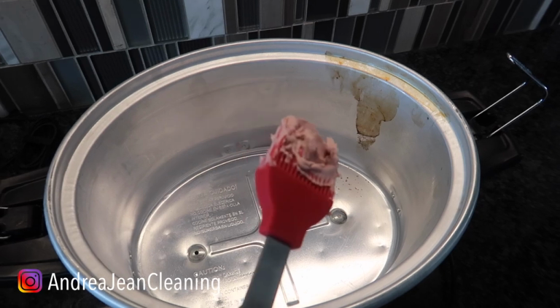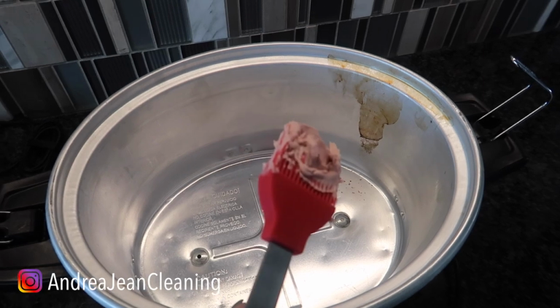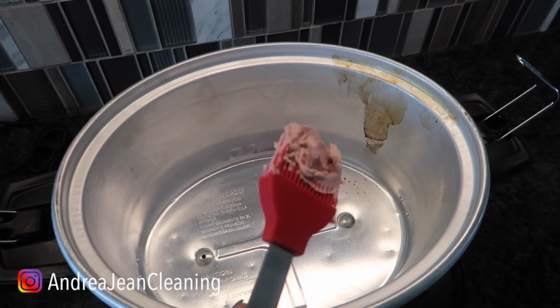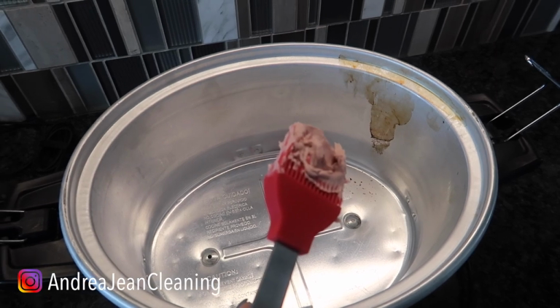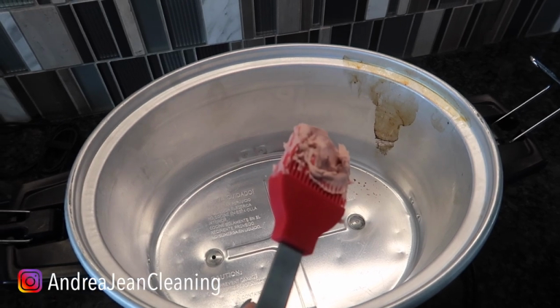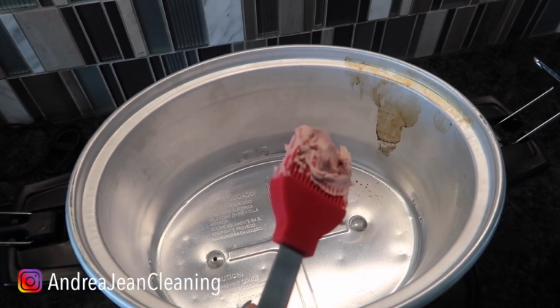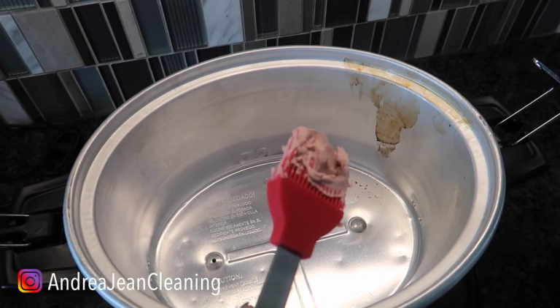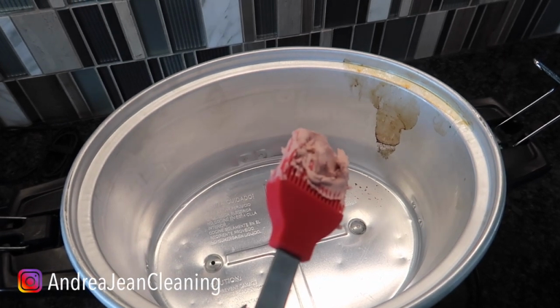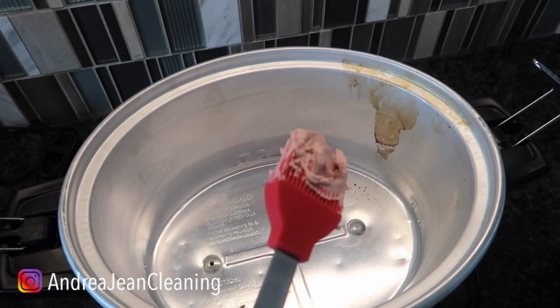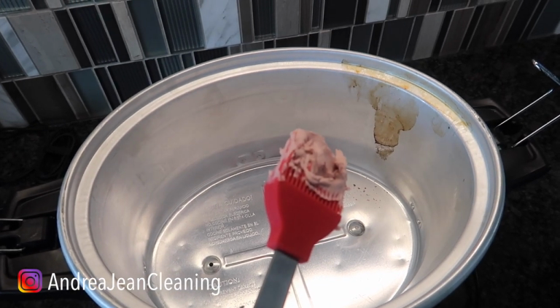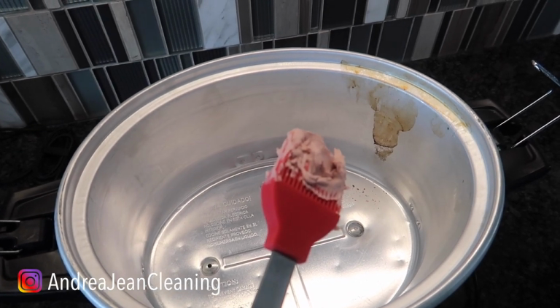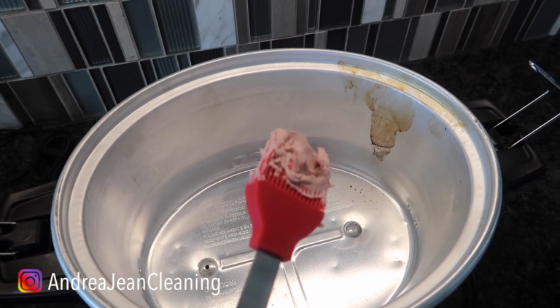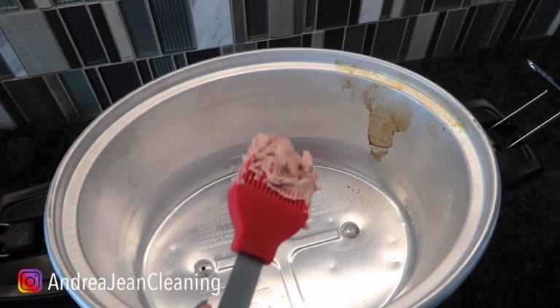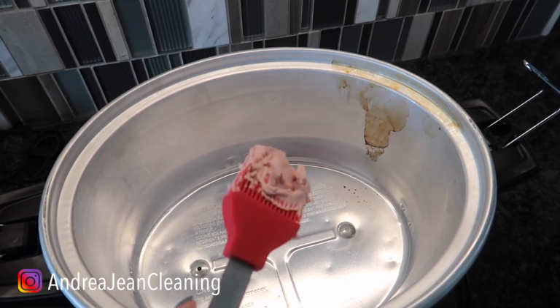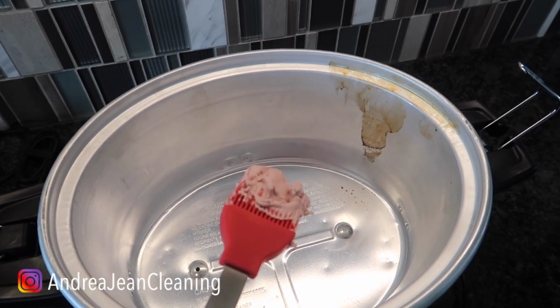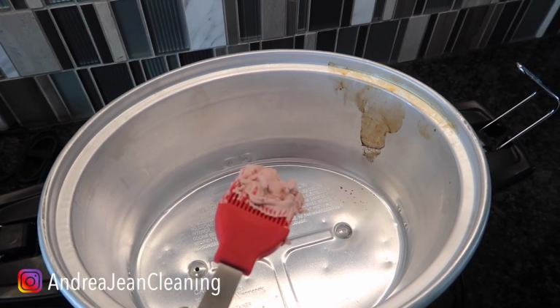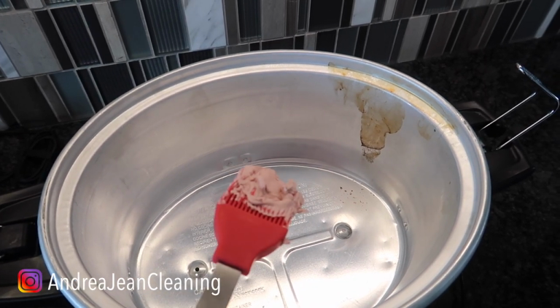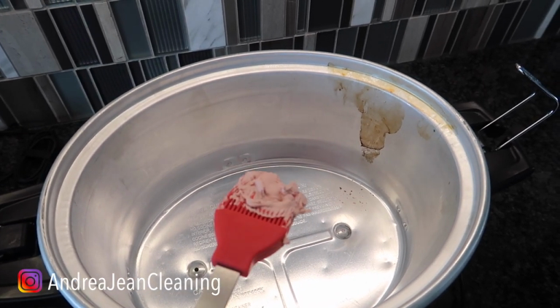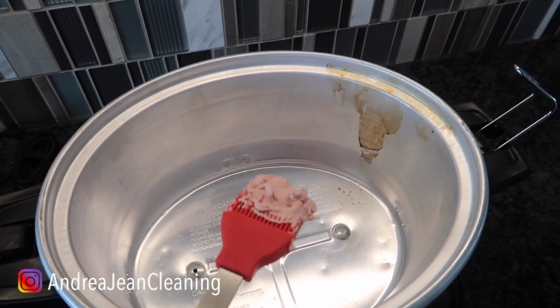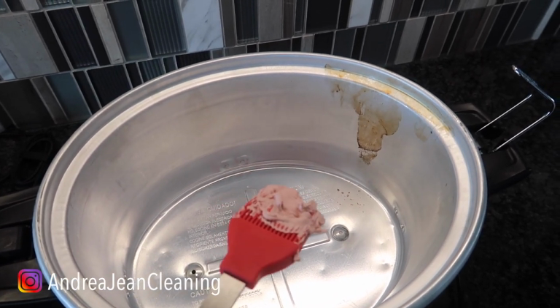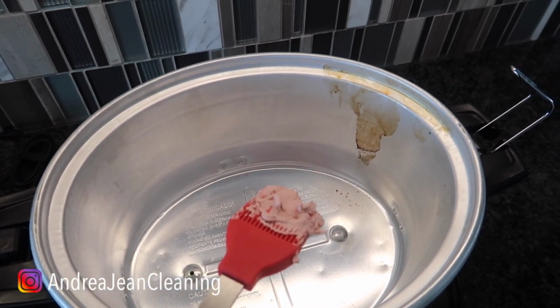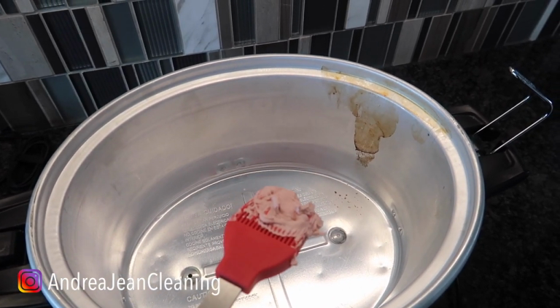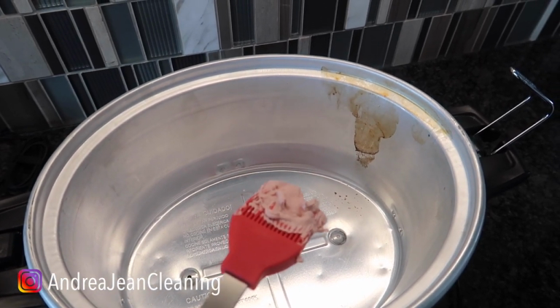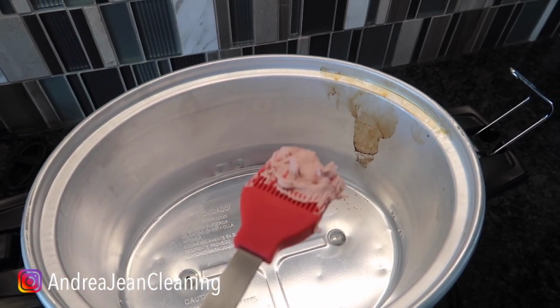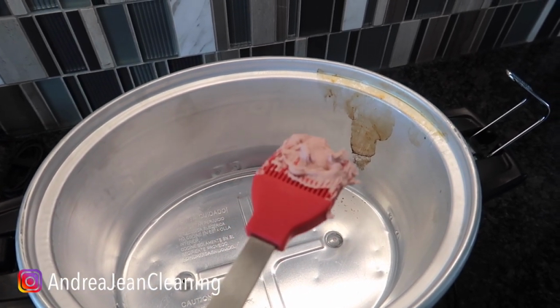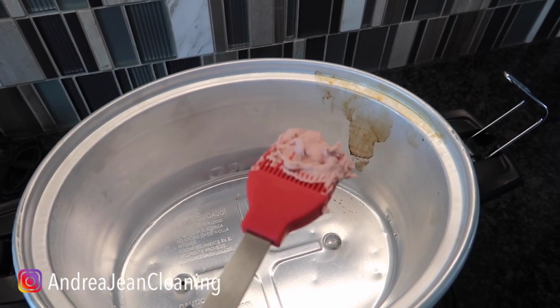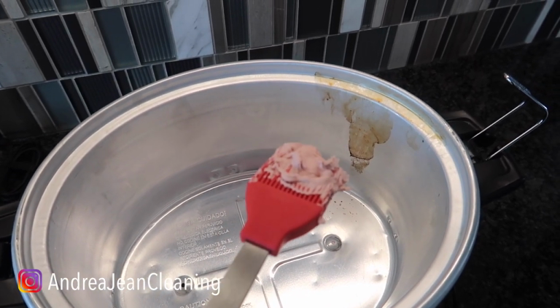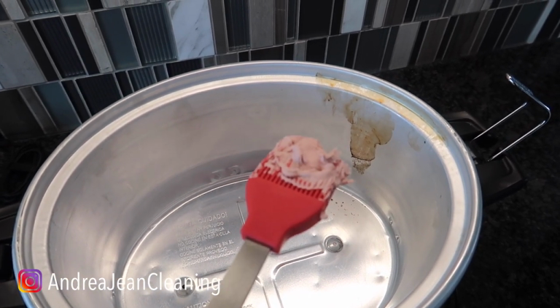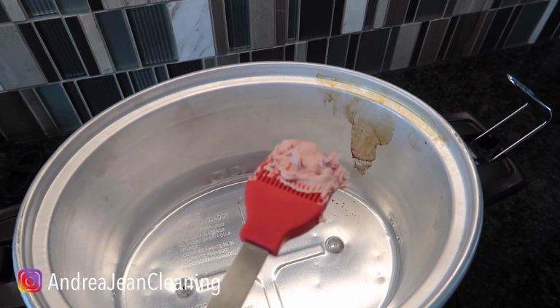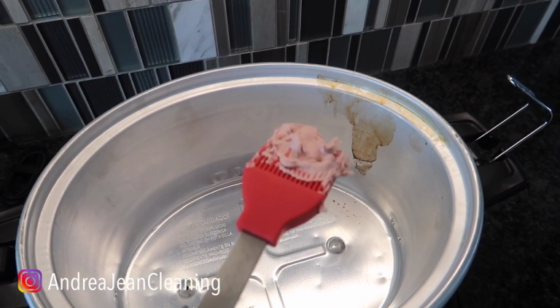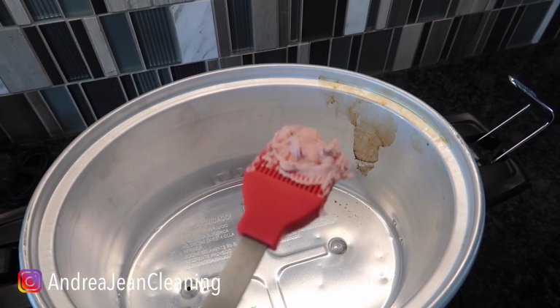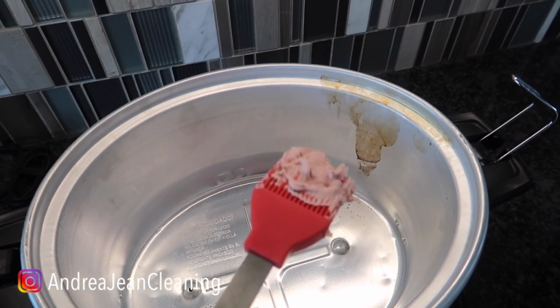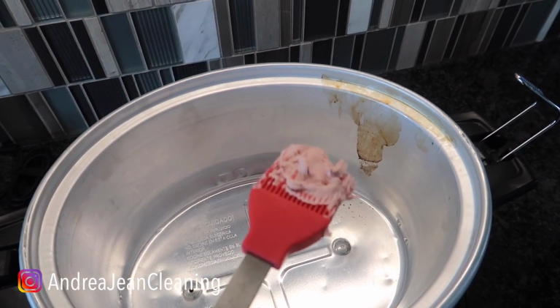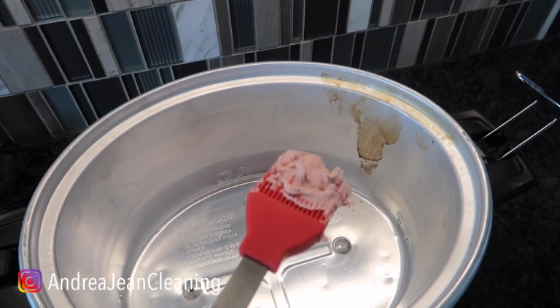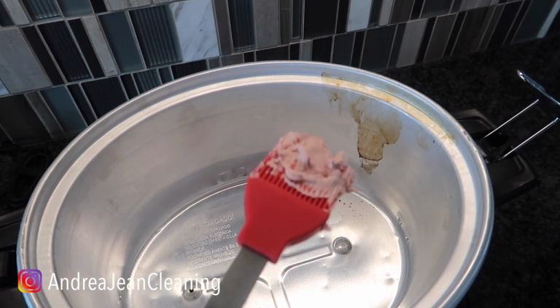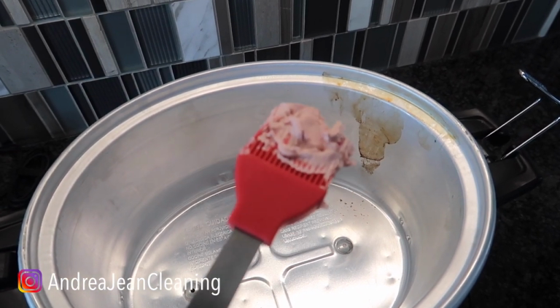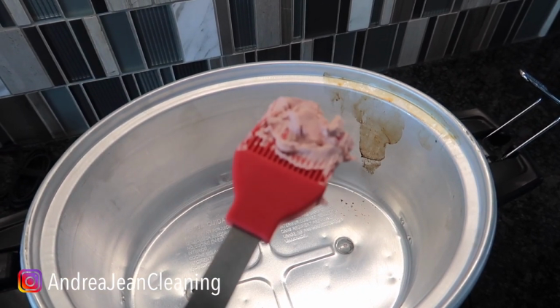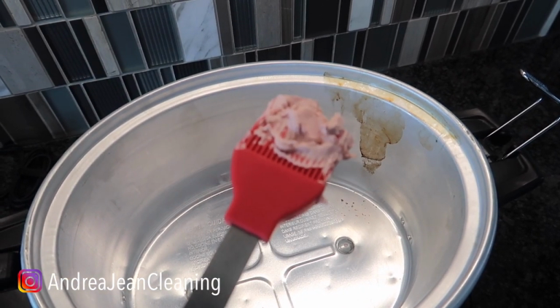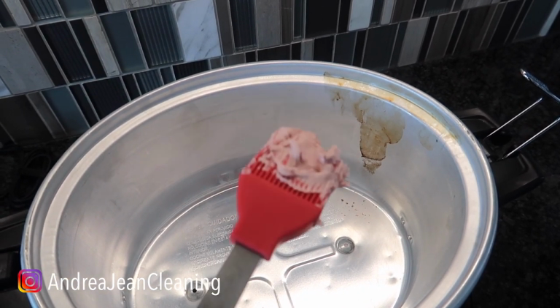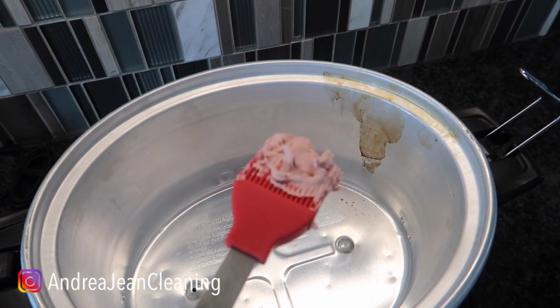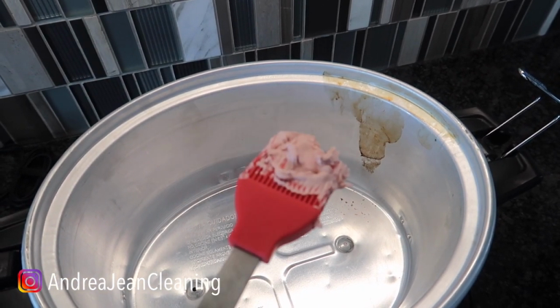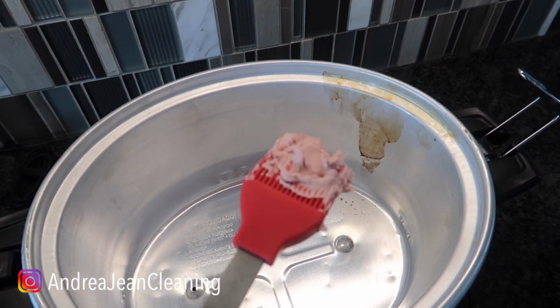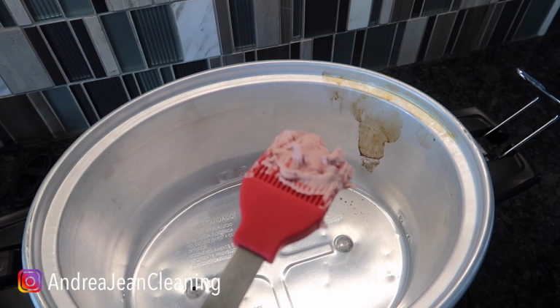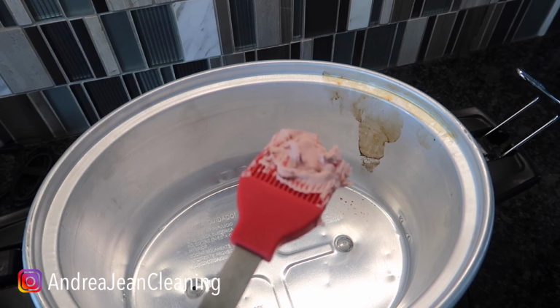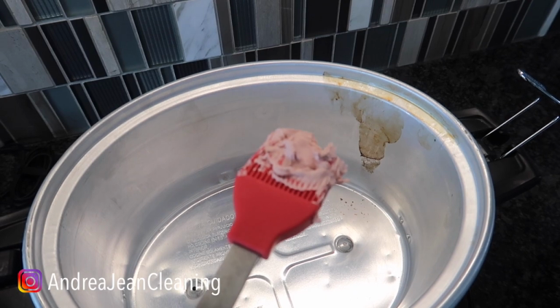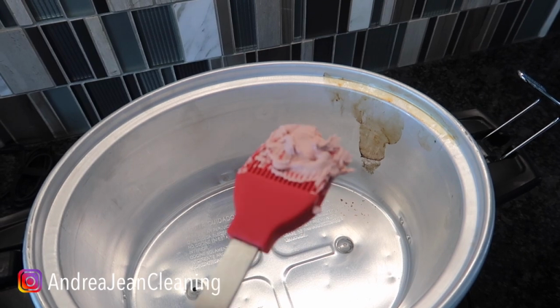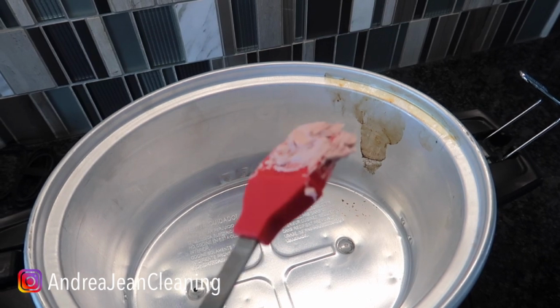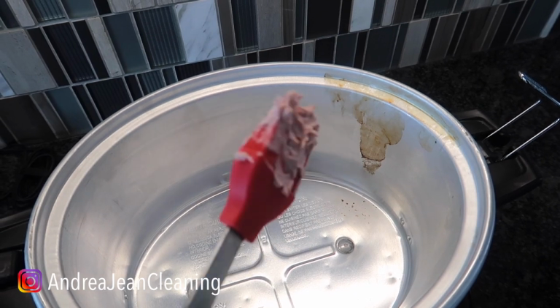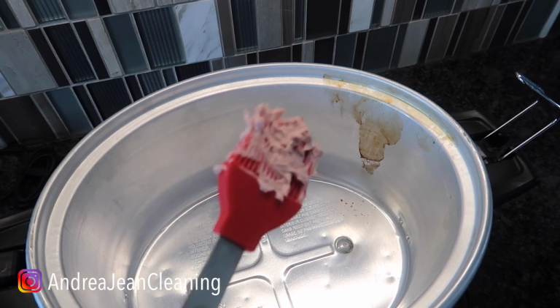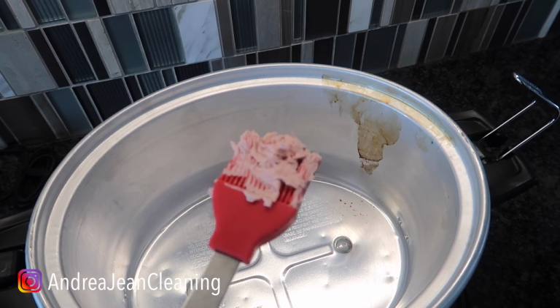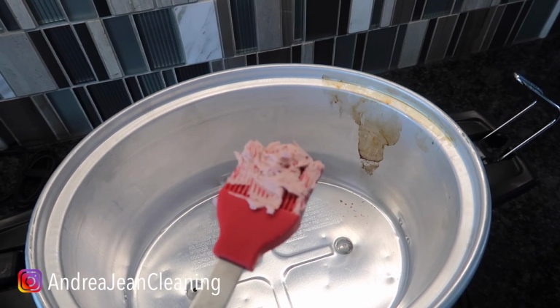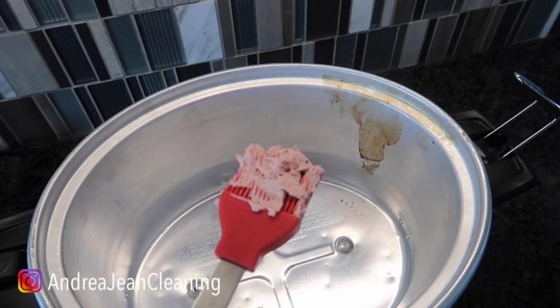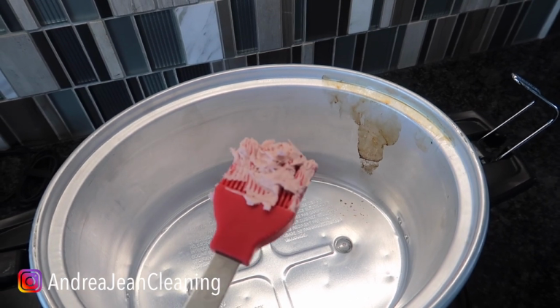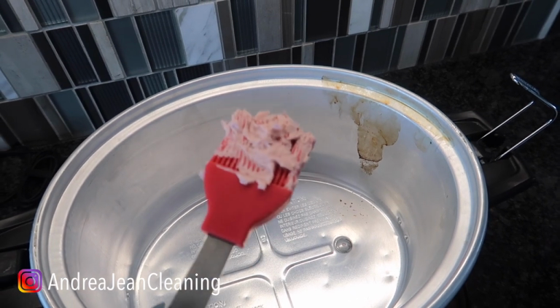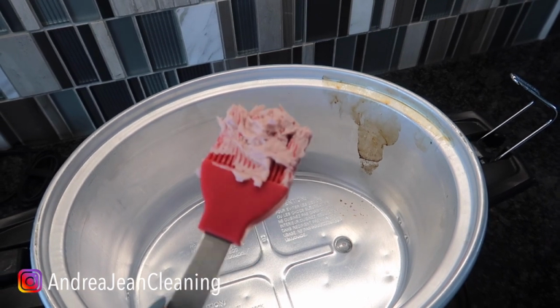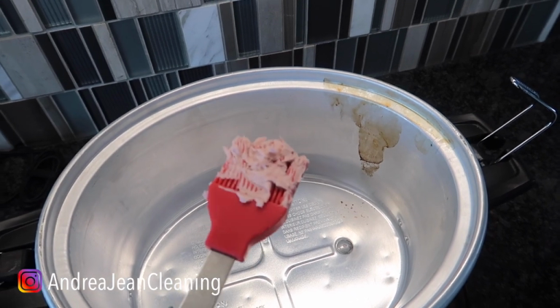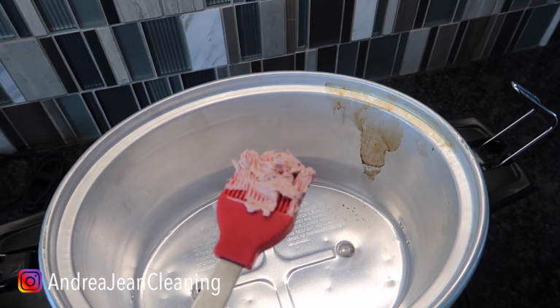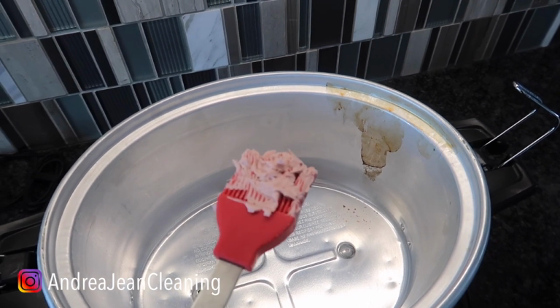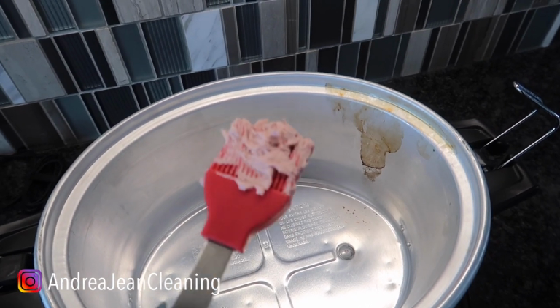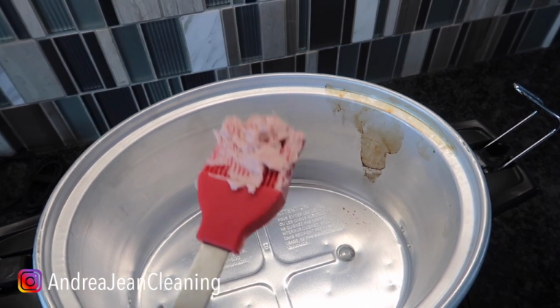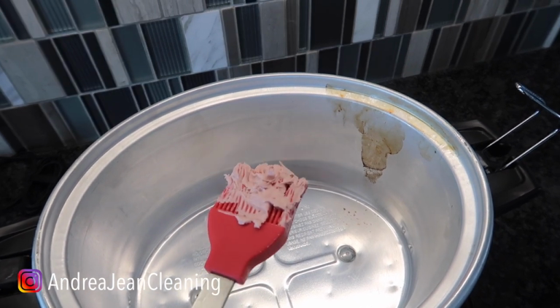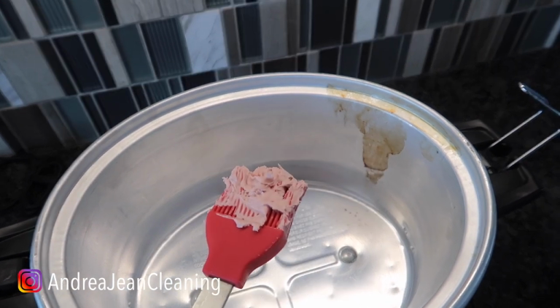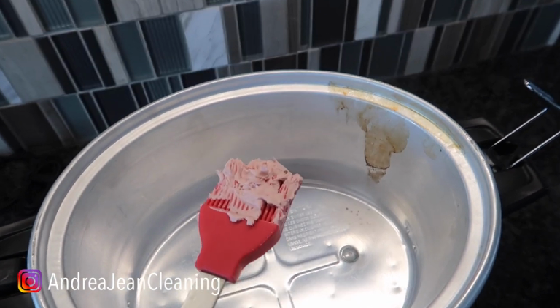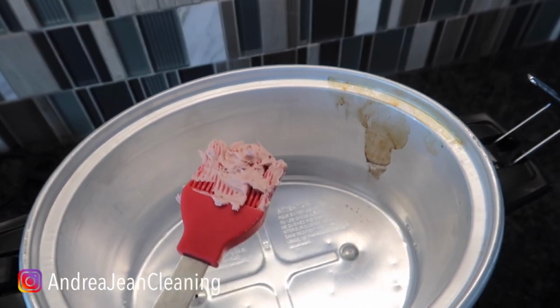Welcome back to energy and cleaning and life hacks. I have a tough stain that you cannot seem to get out, my friend. I have the miracle cleaner for you.